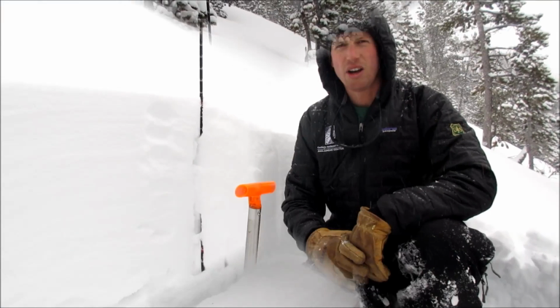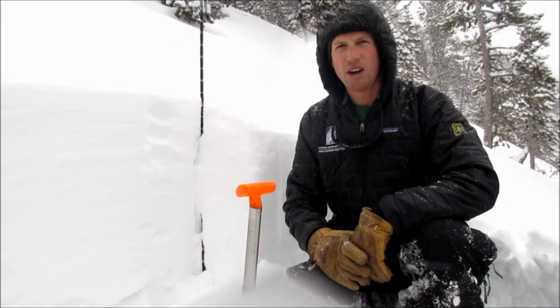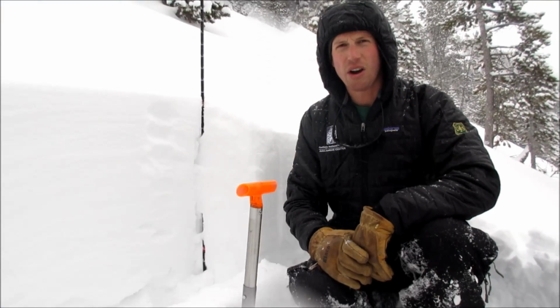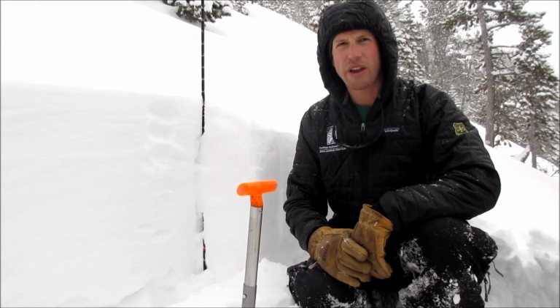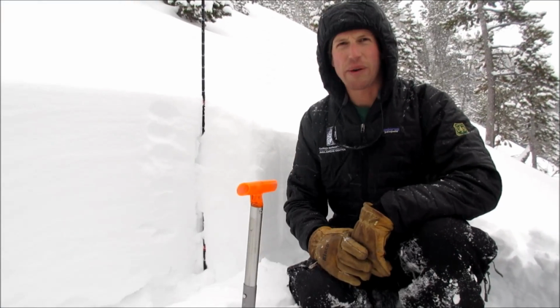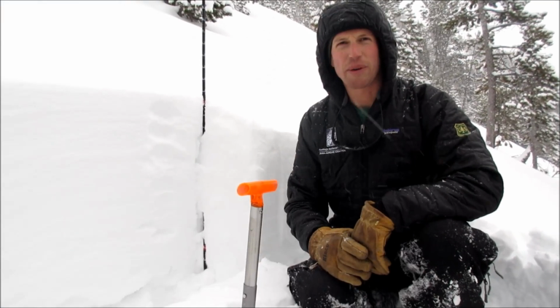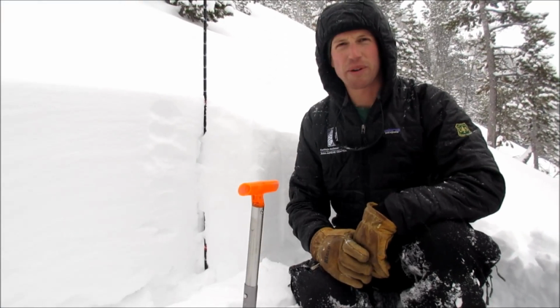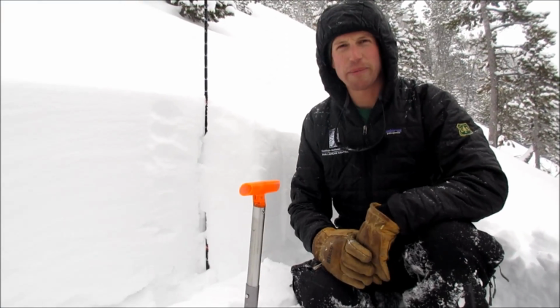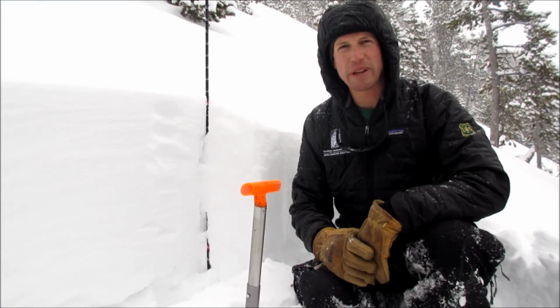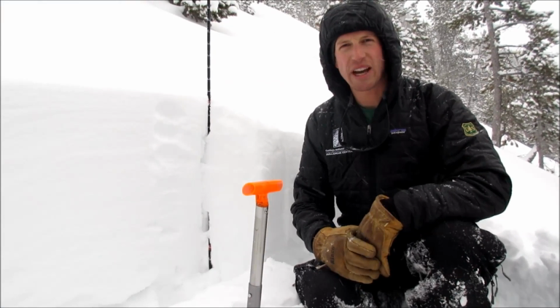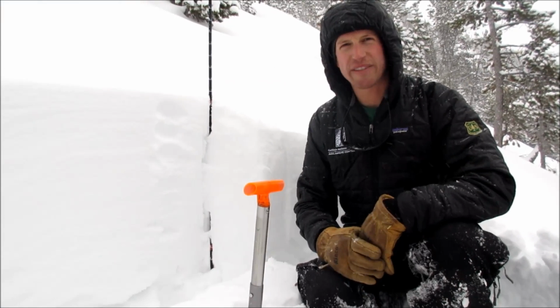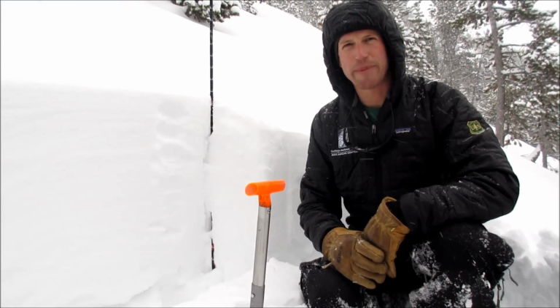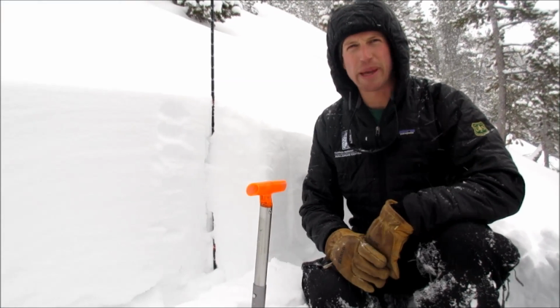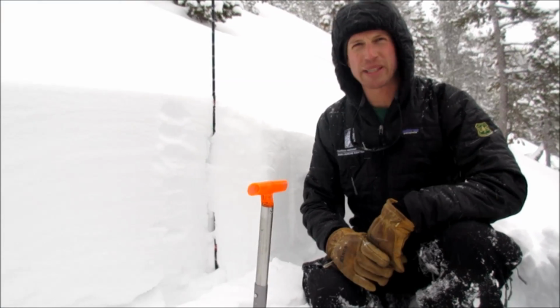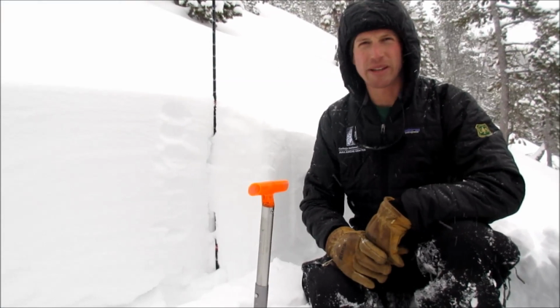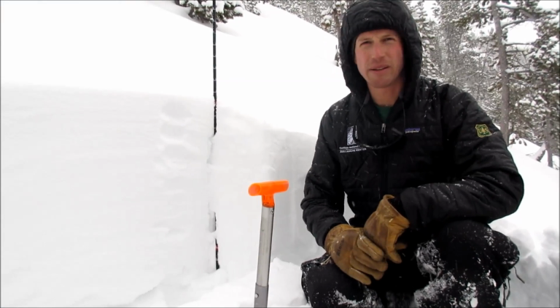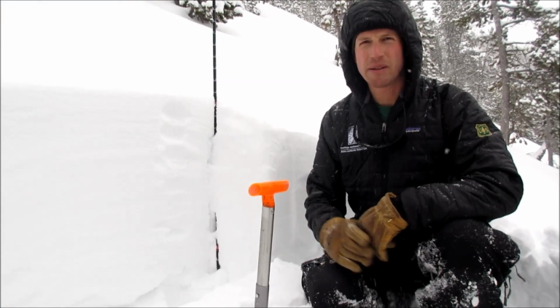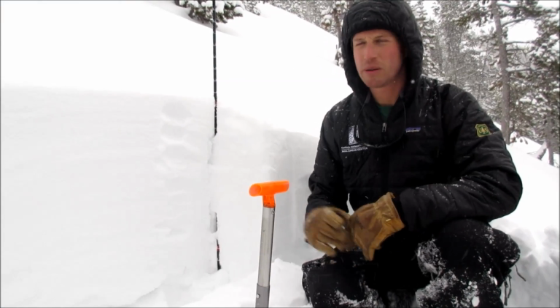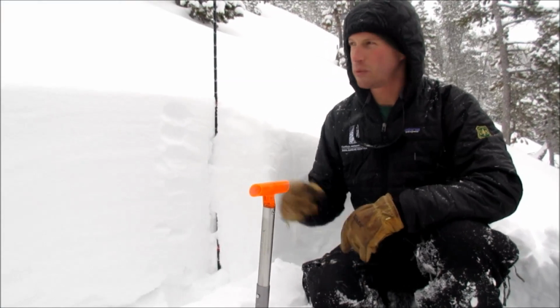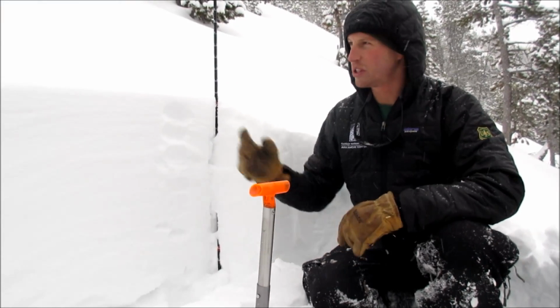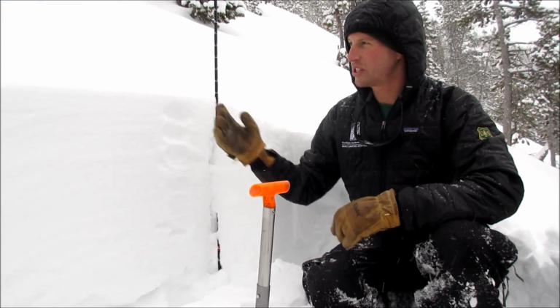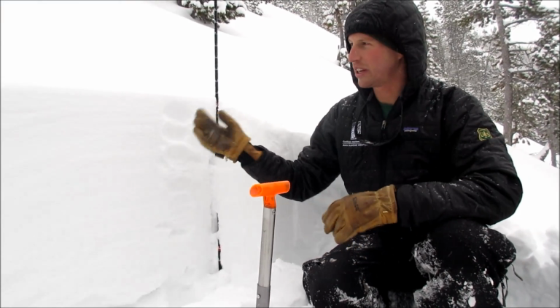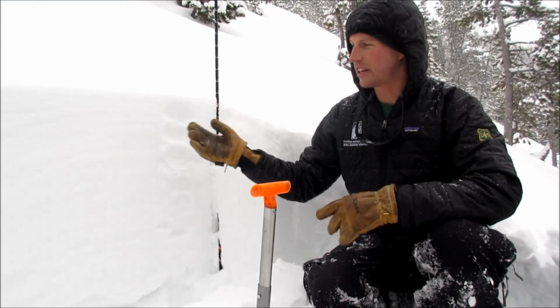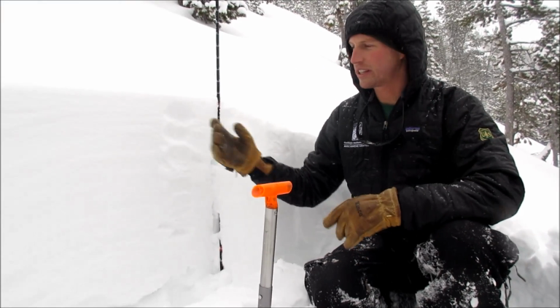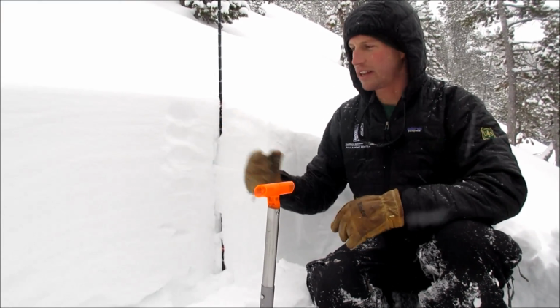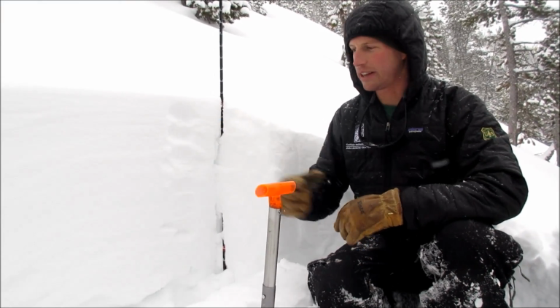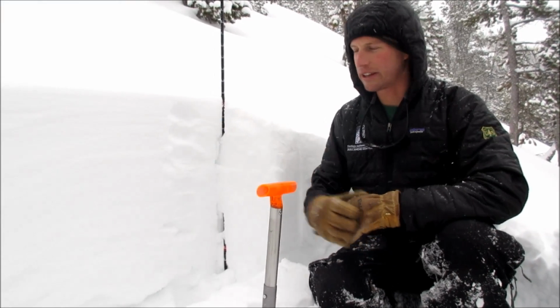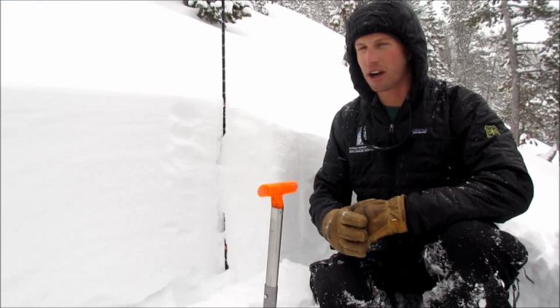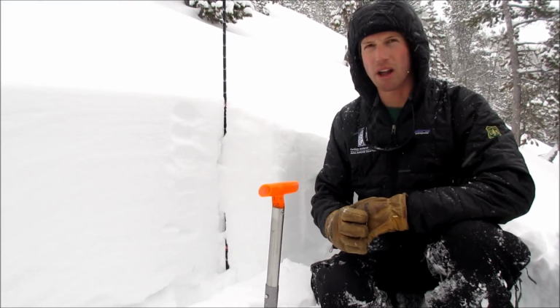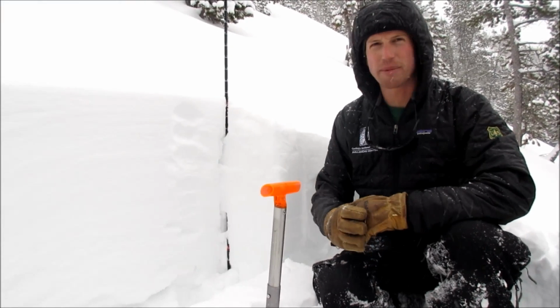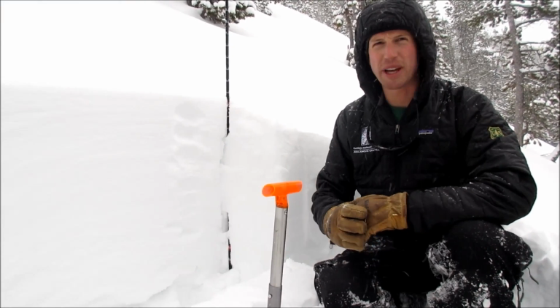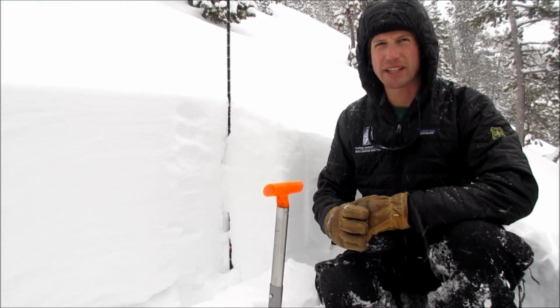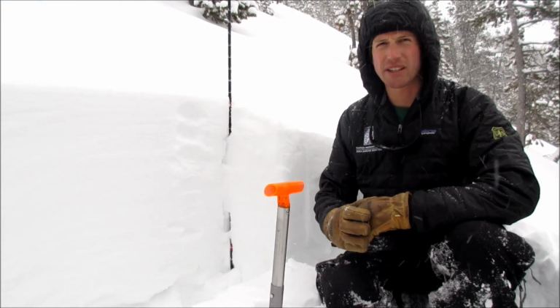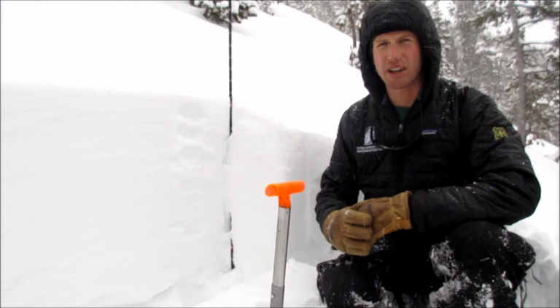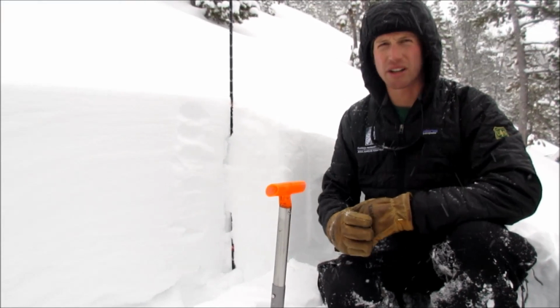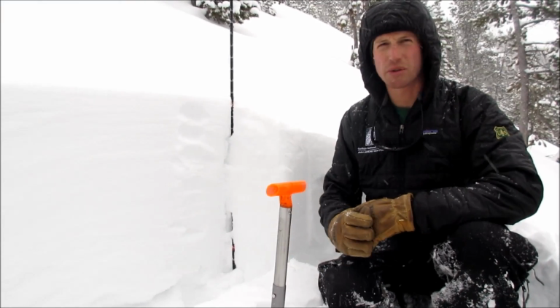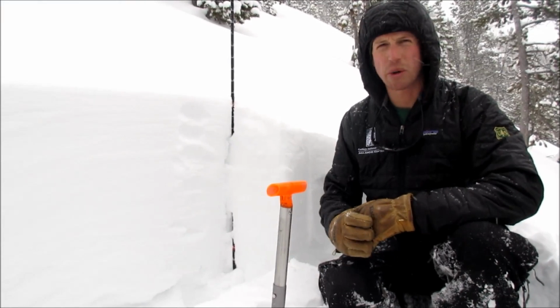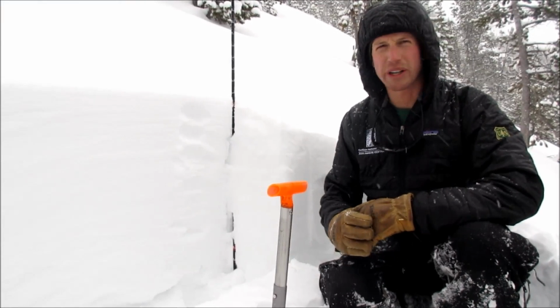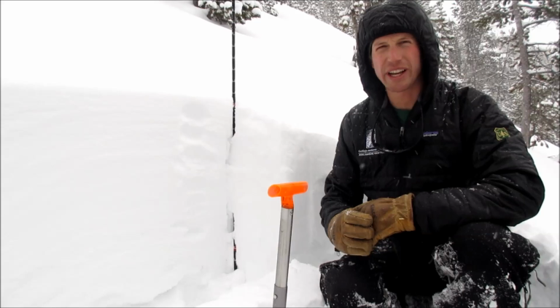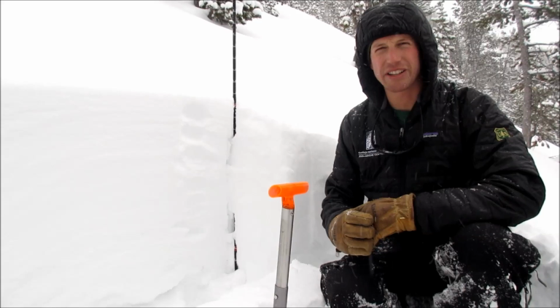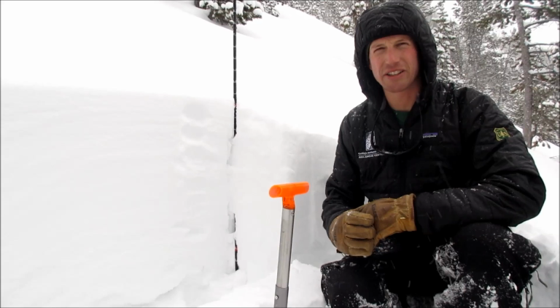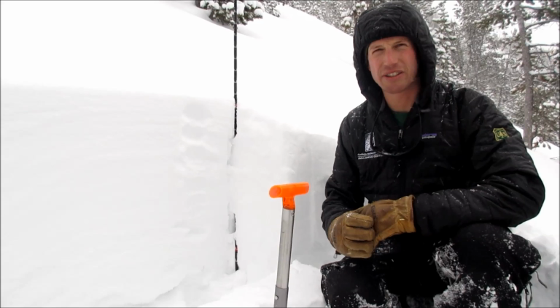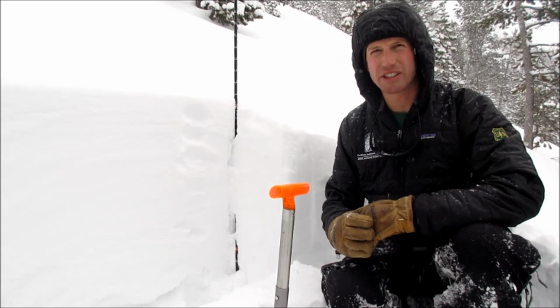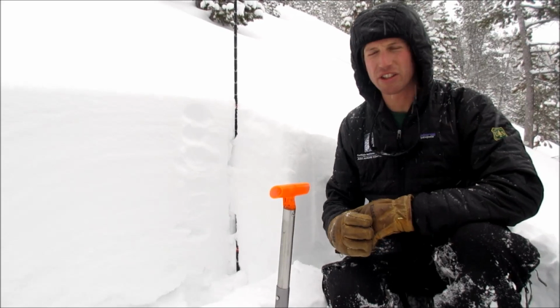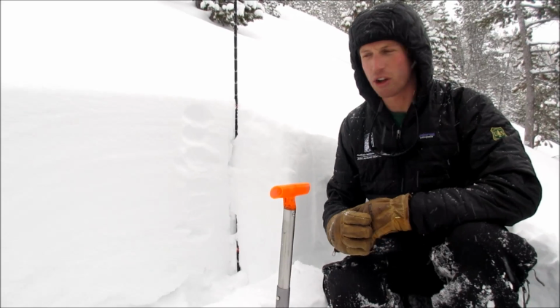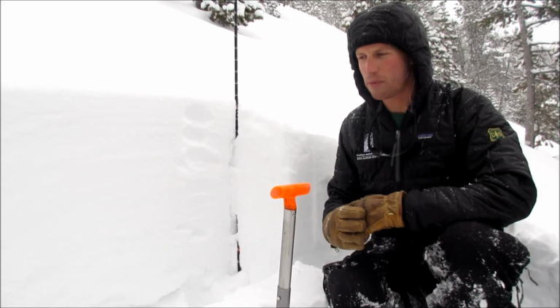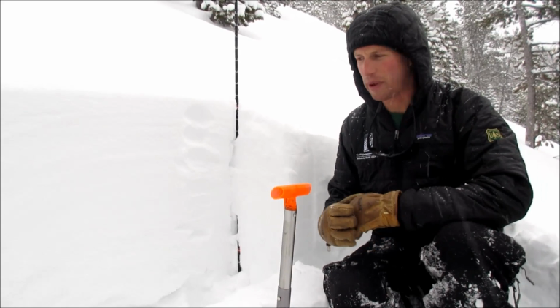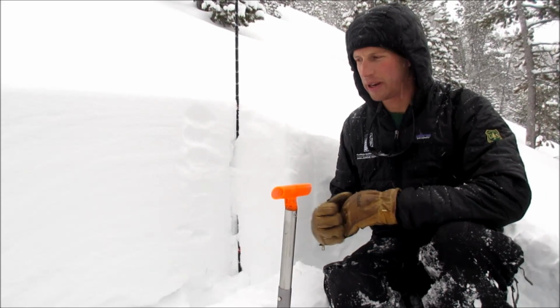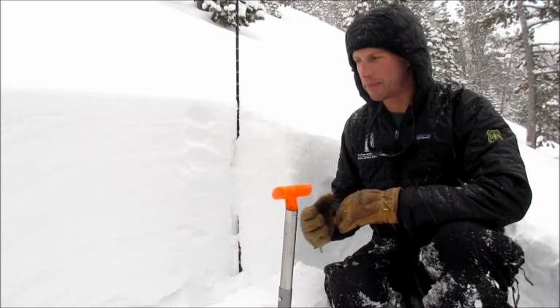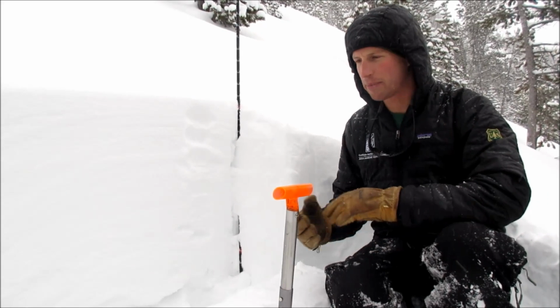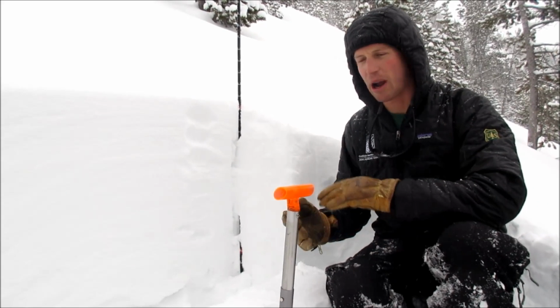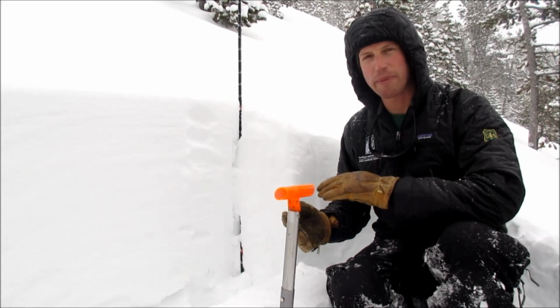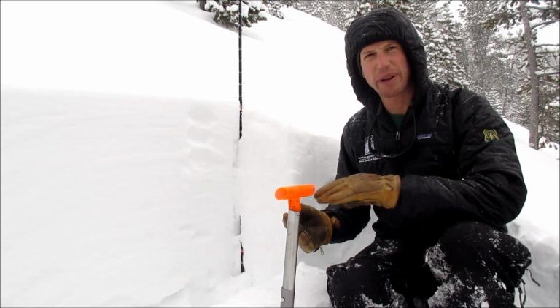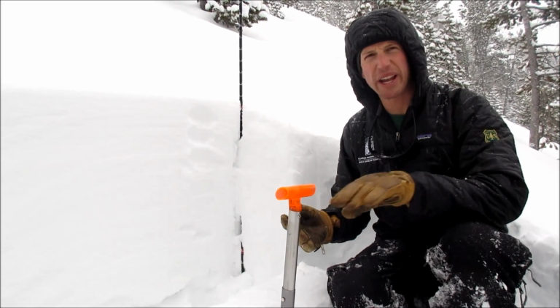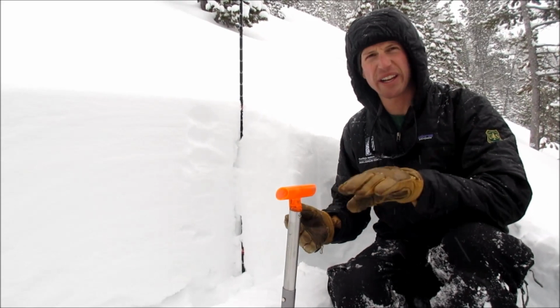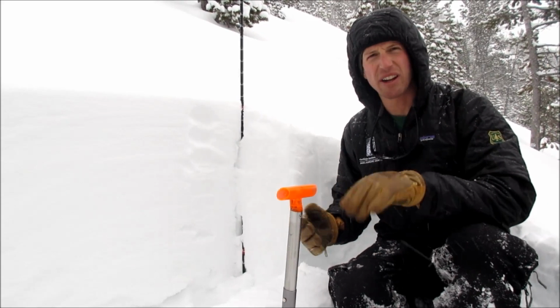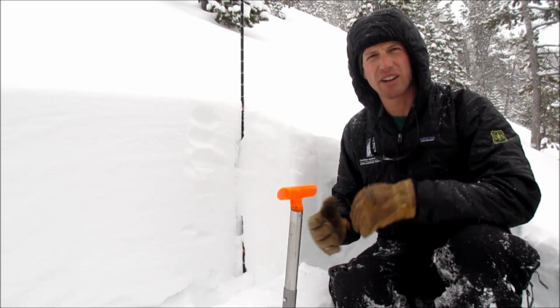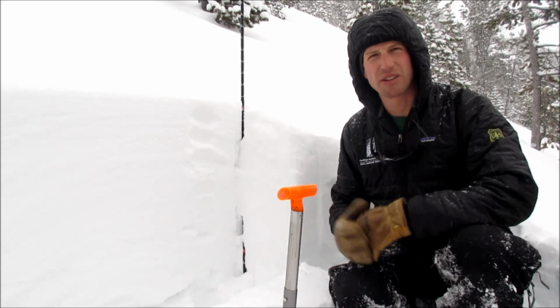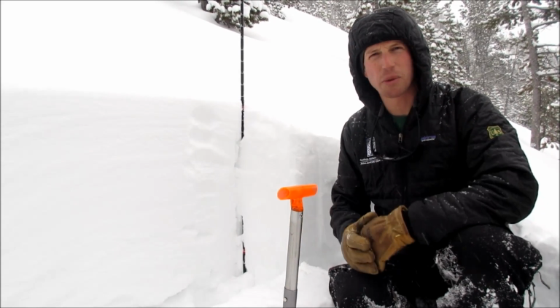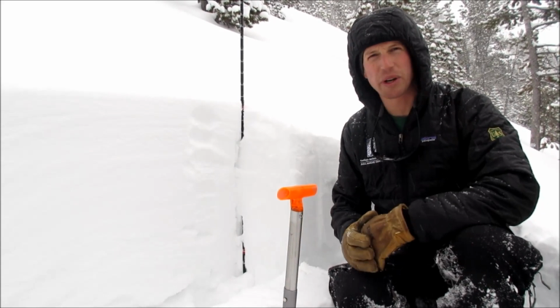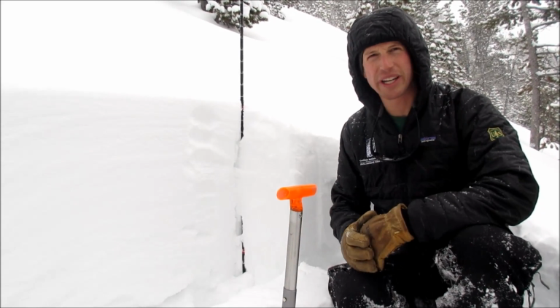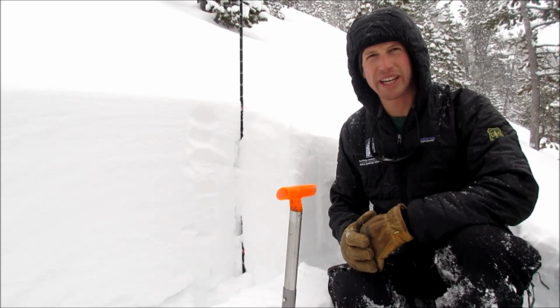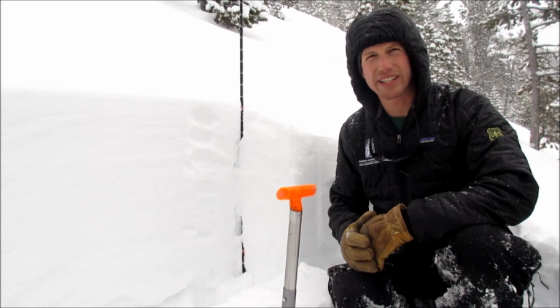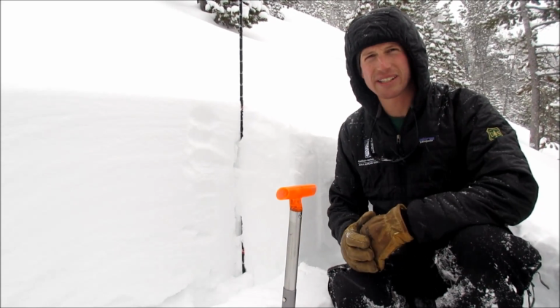We're in Beehive Basin. We just did an extended column test on a 28 degree slope and it propagated on 20 hits.